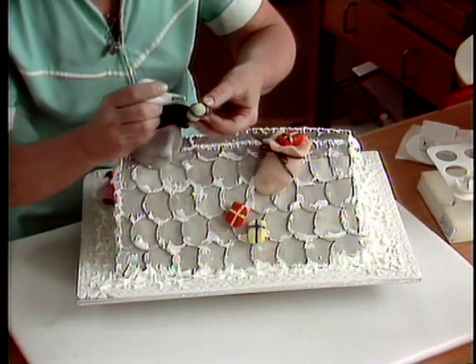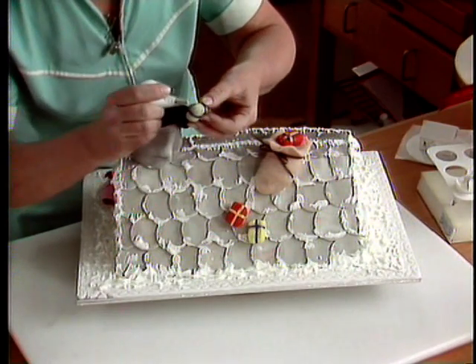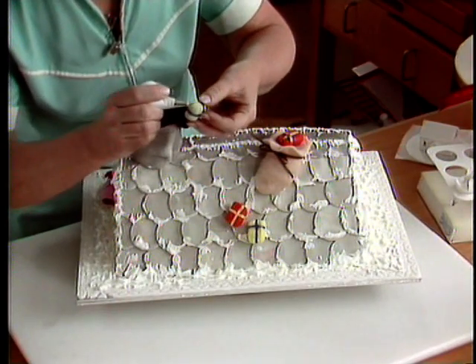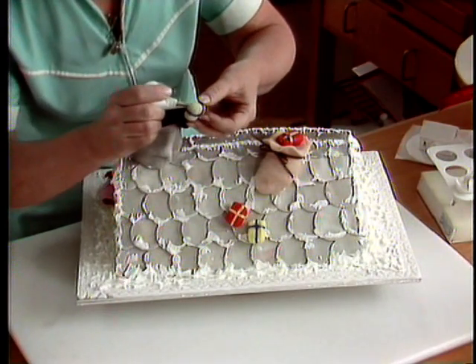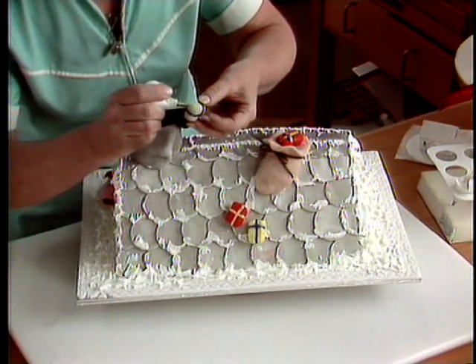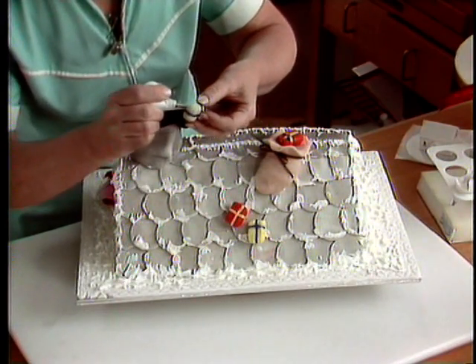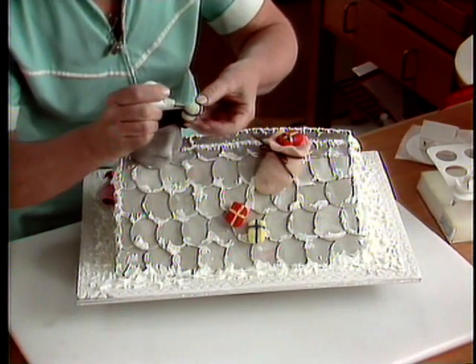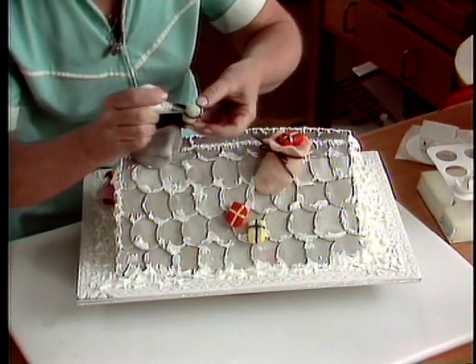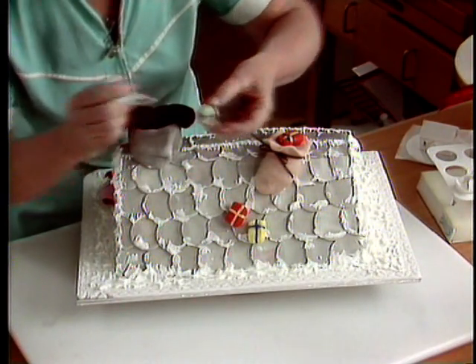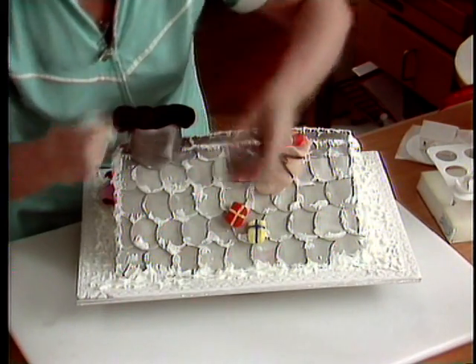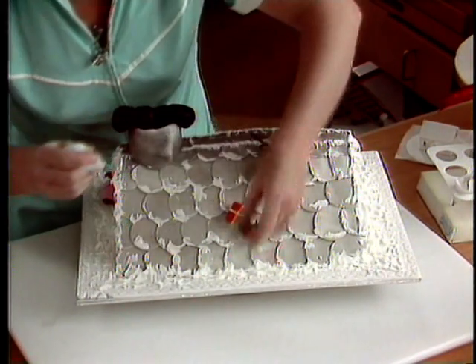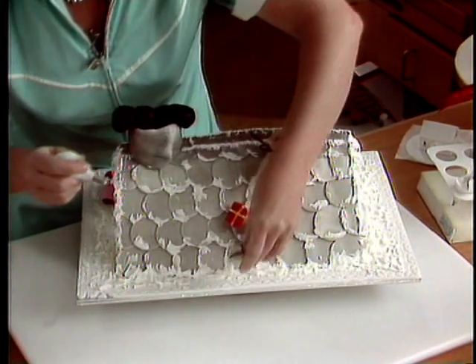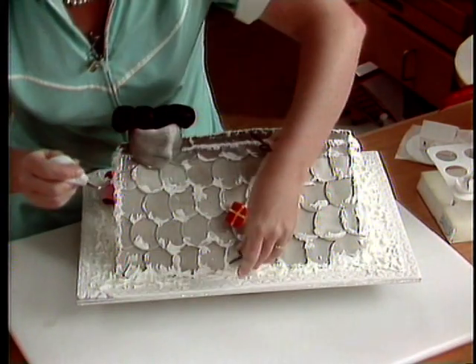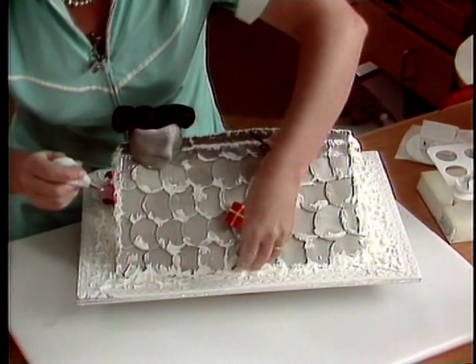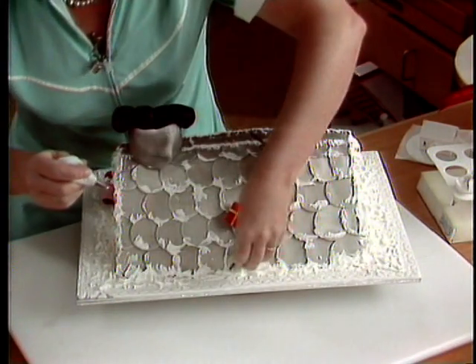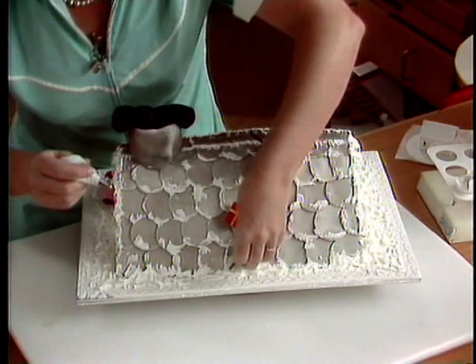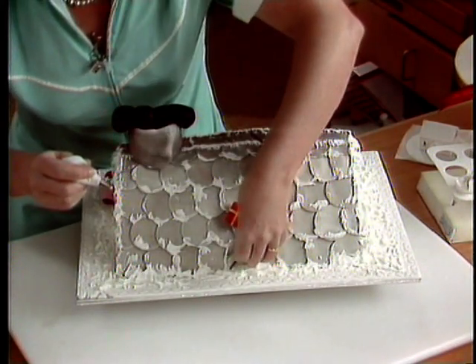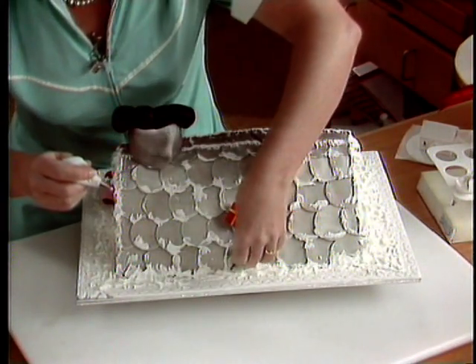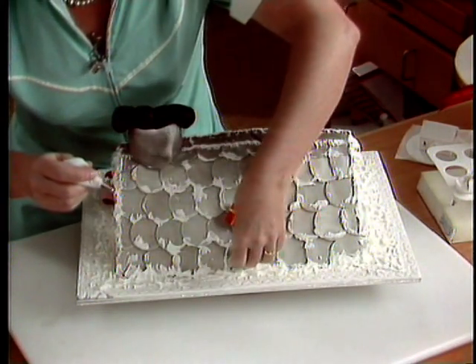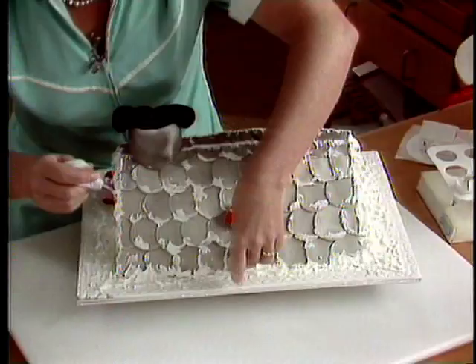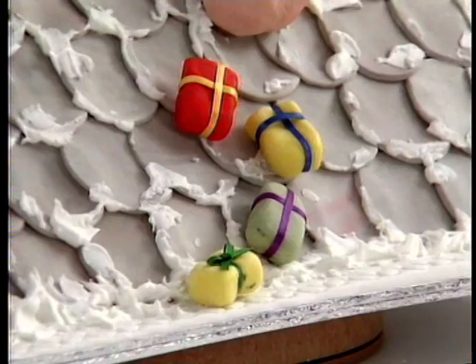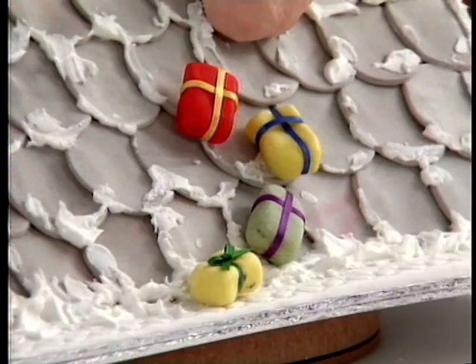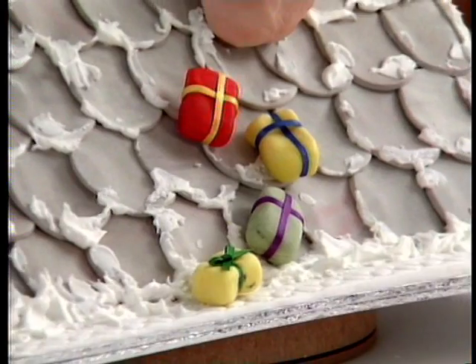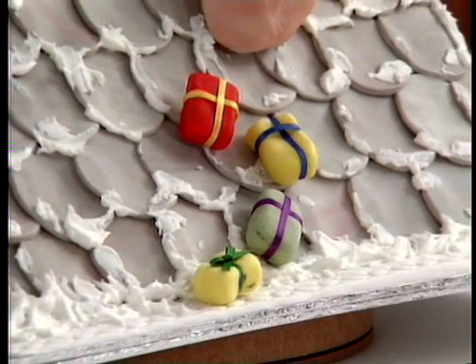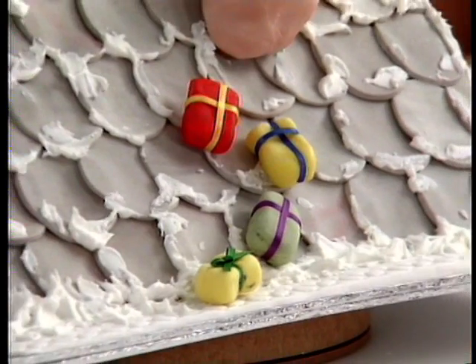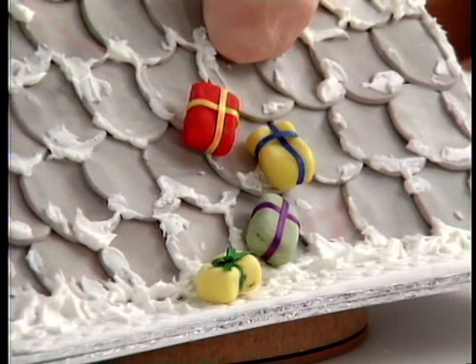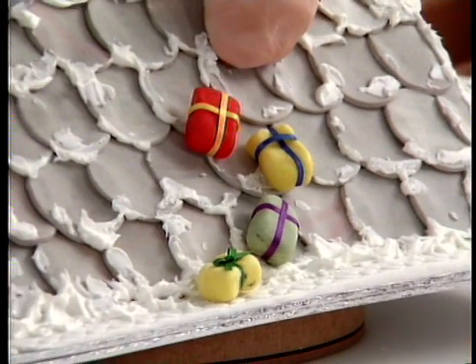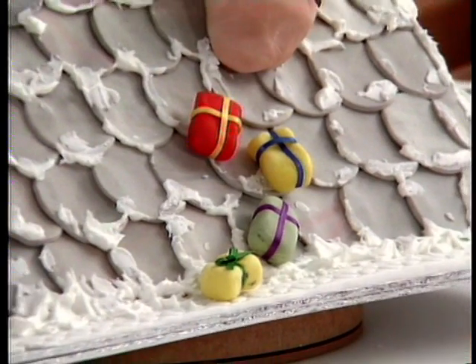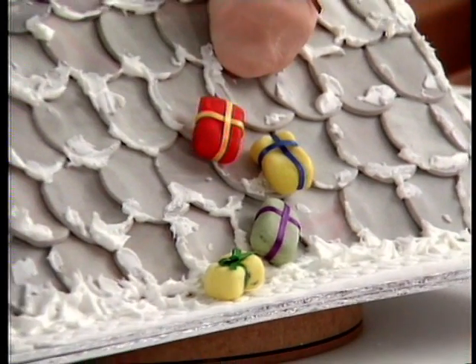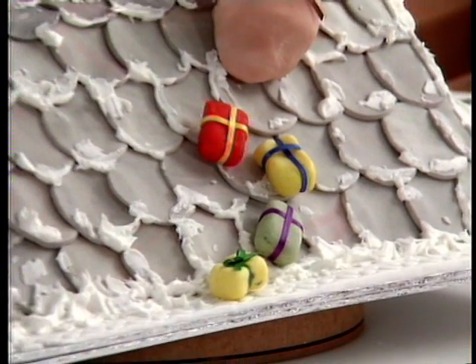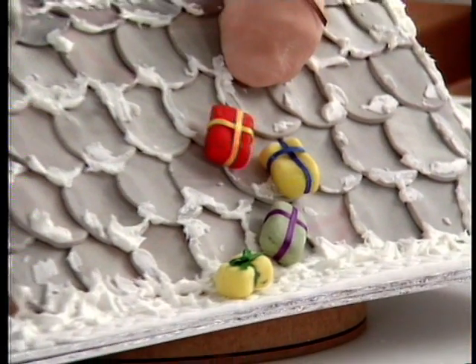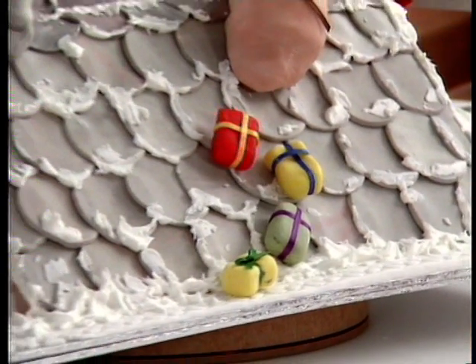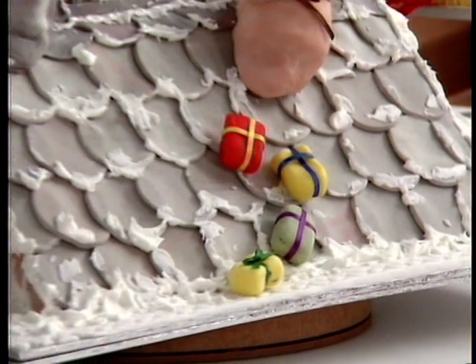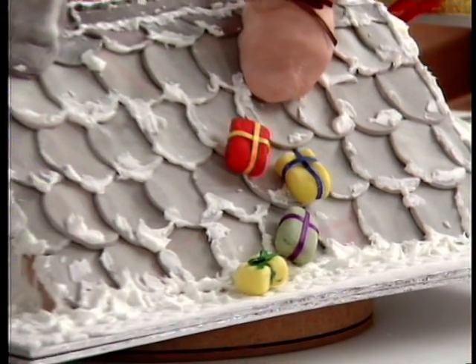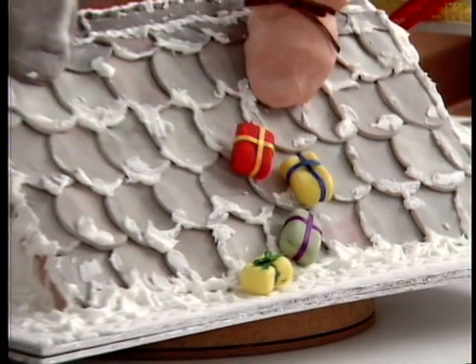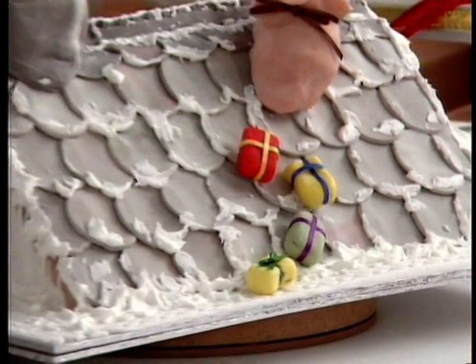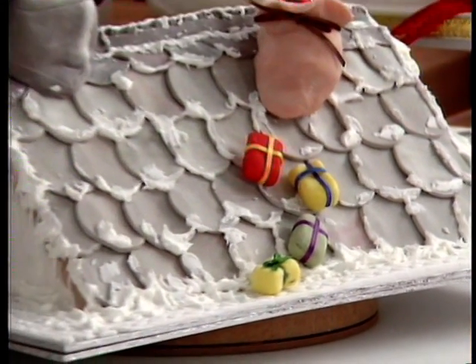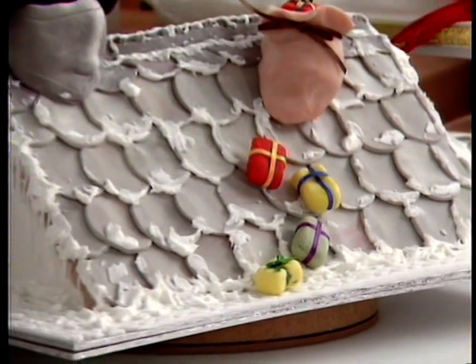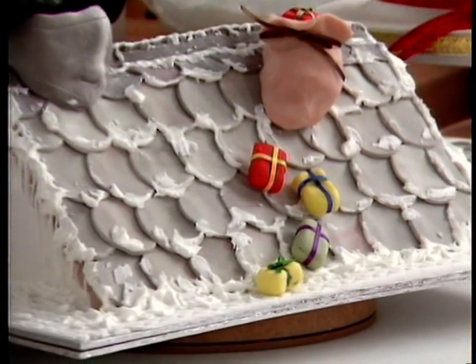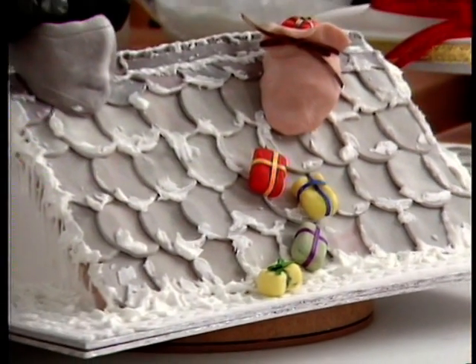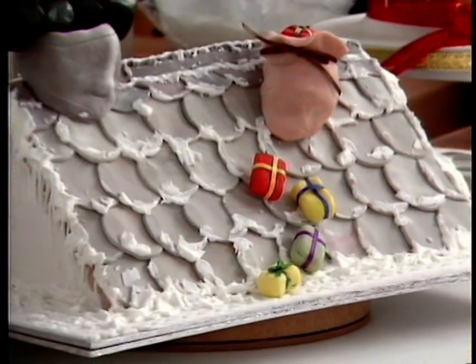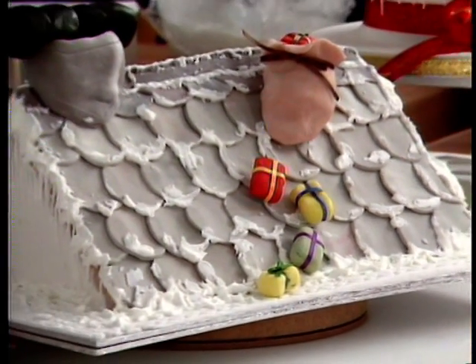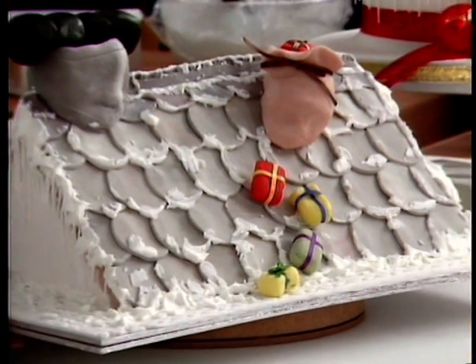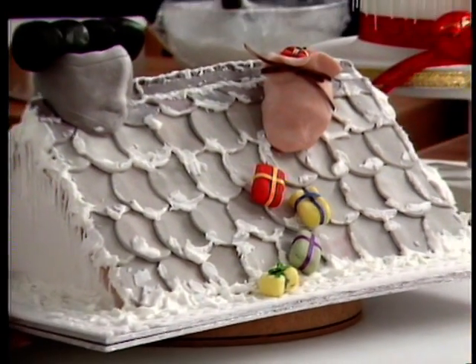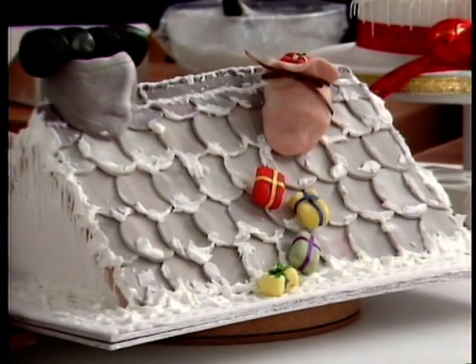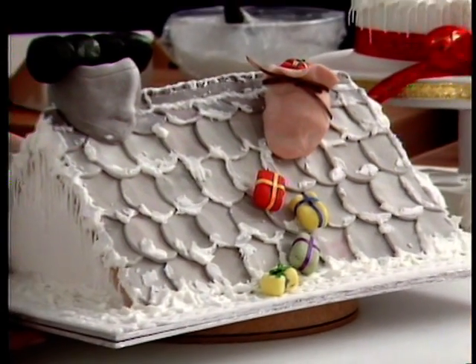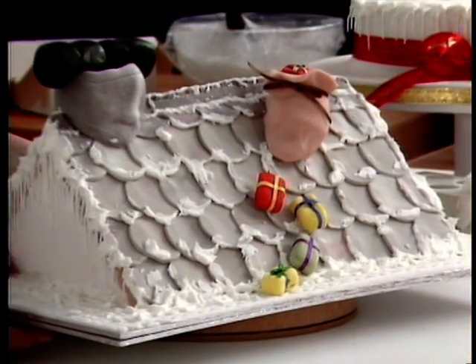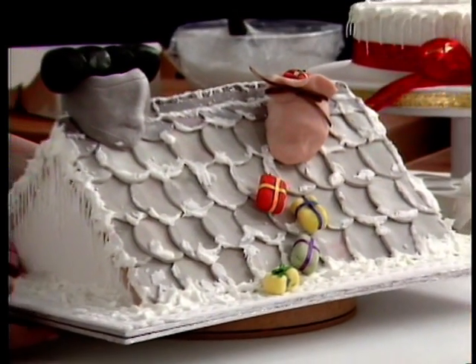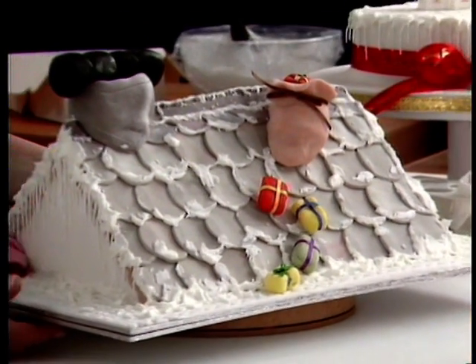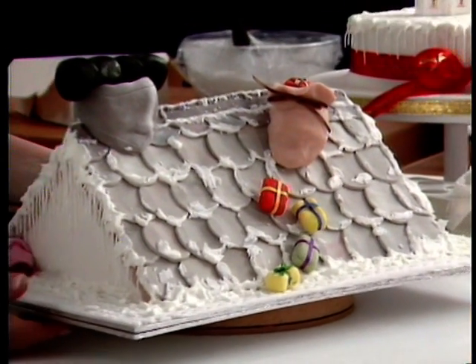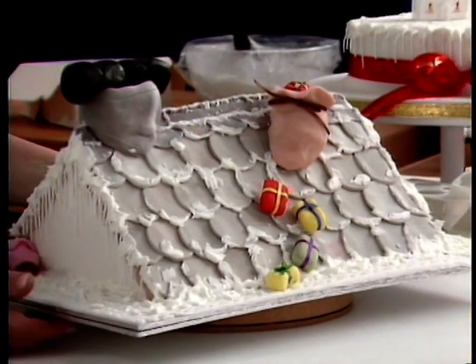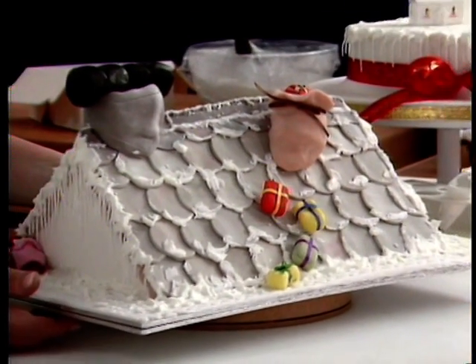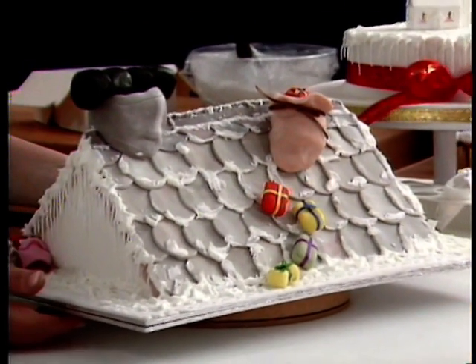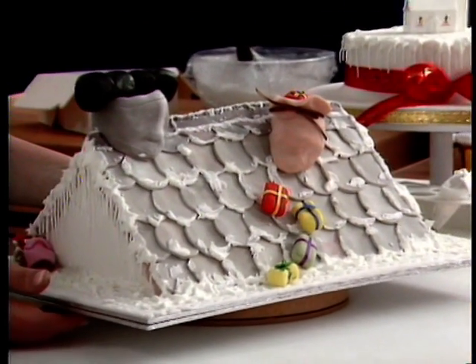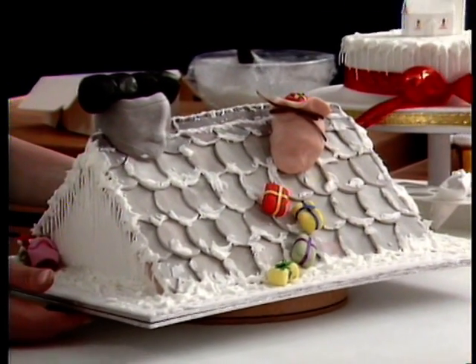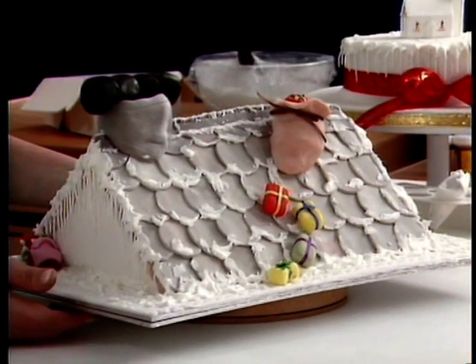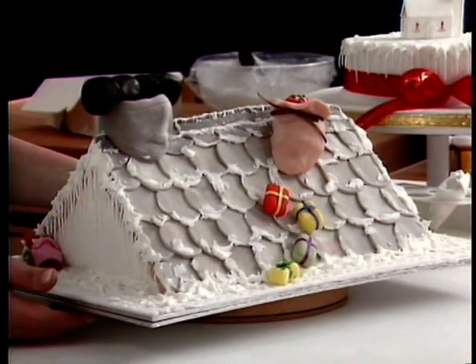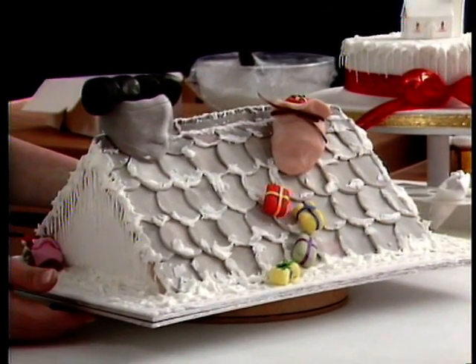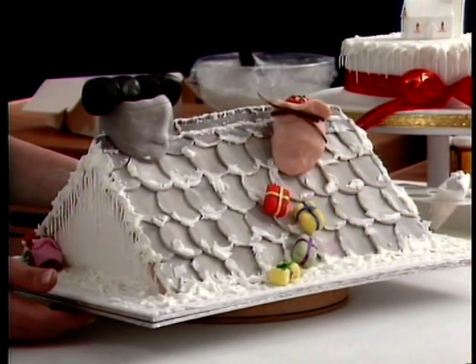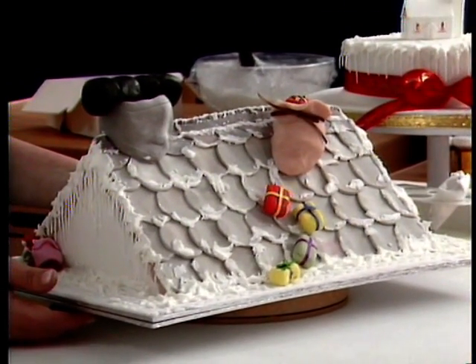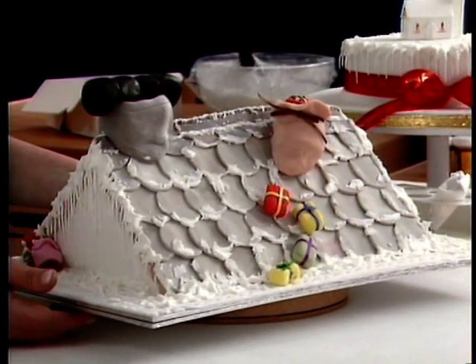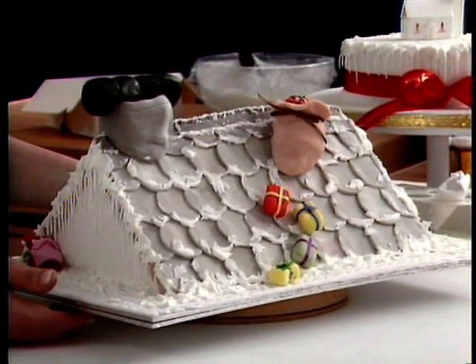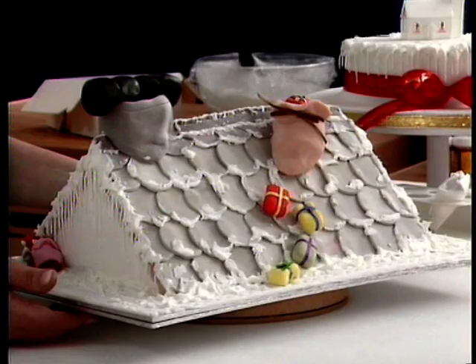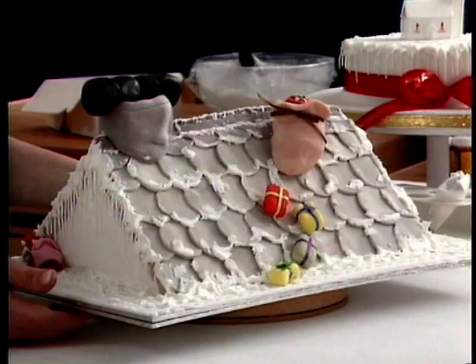You can really go to town with these if you want — you could make little gollywogs or teddy bears or tennis rackets or all sorts of things. Just have a lot of fun doing it.